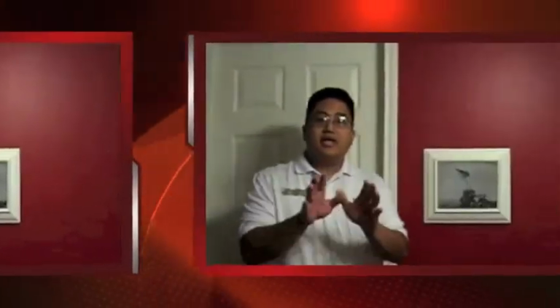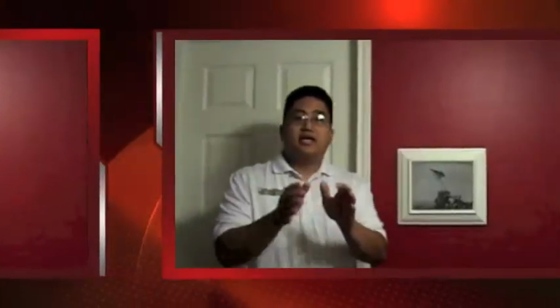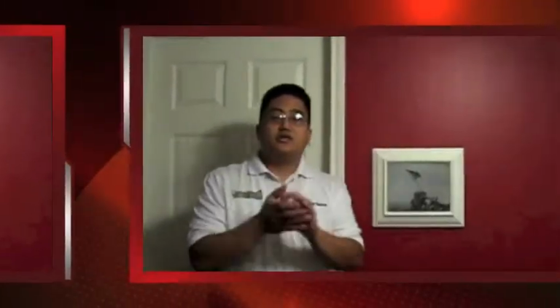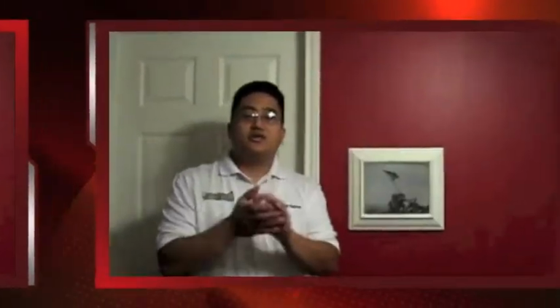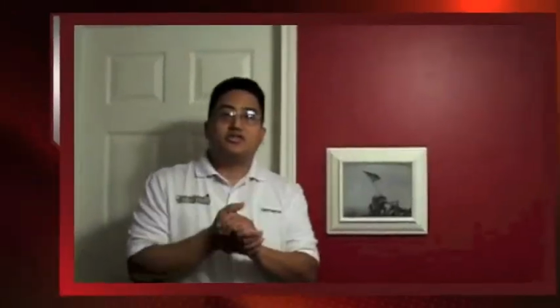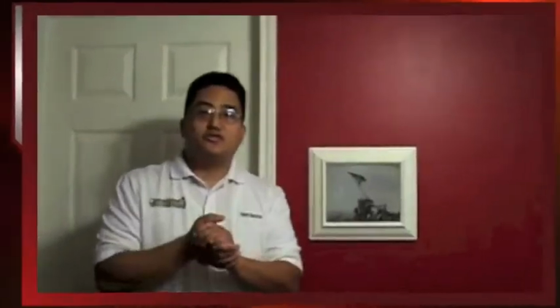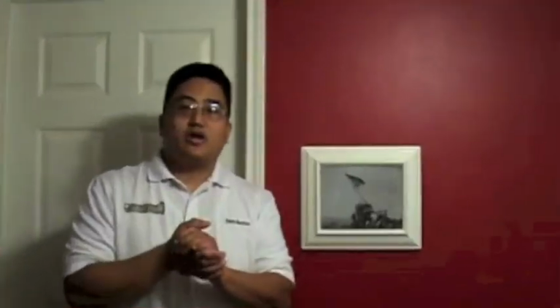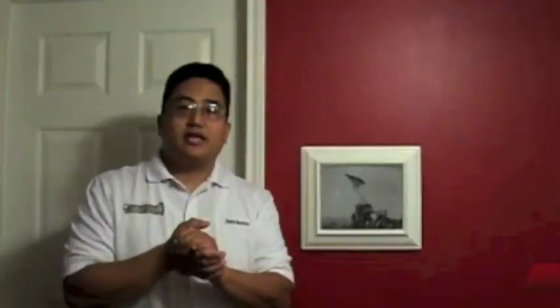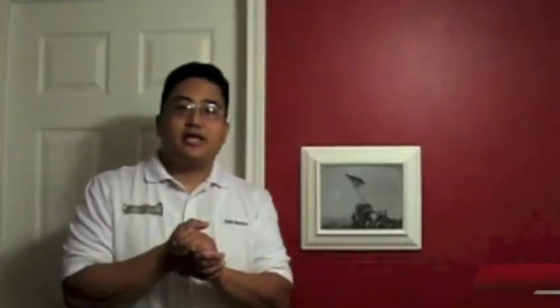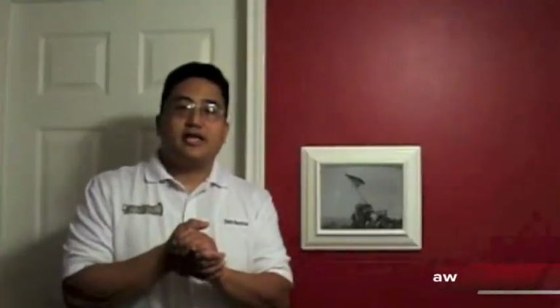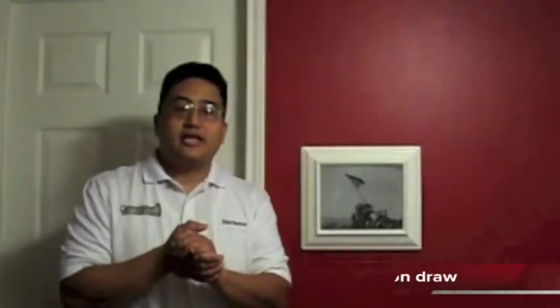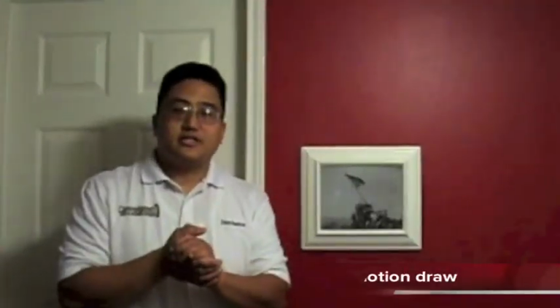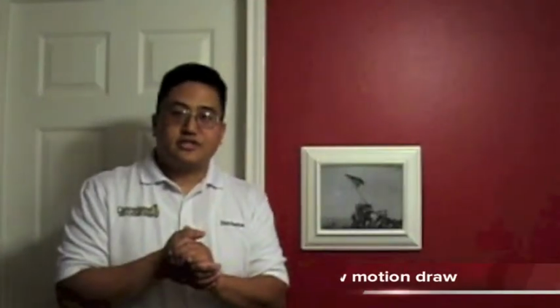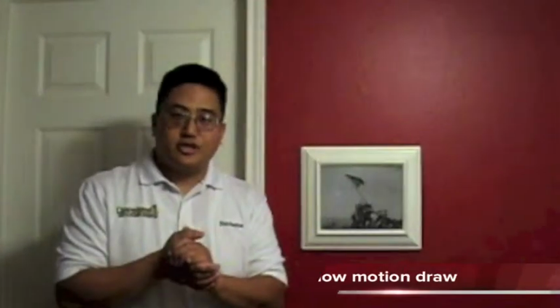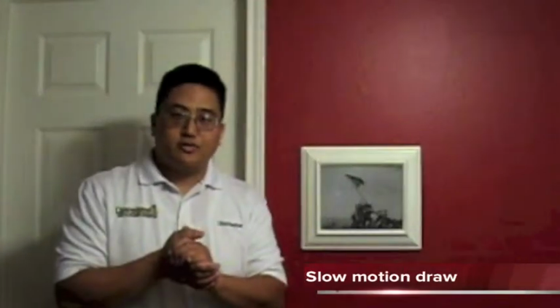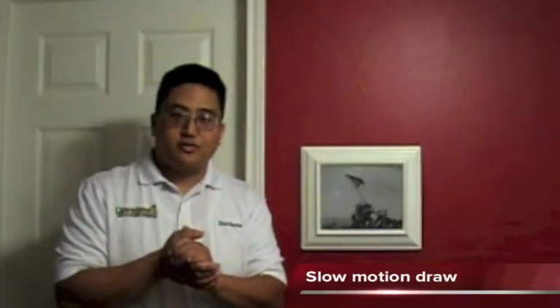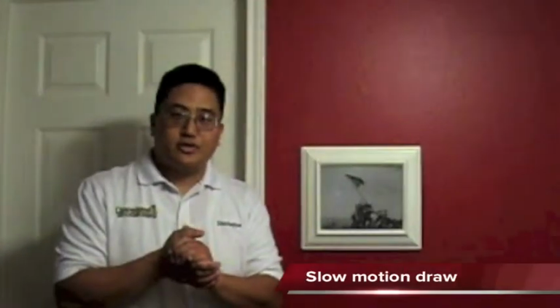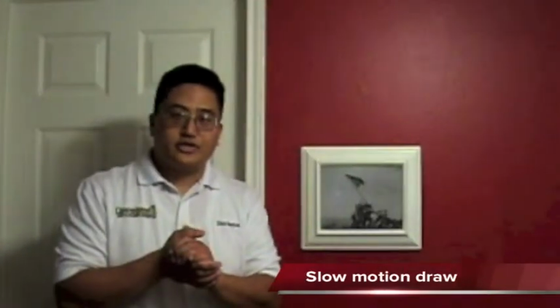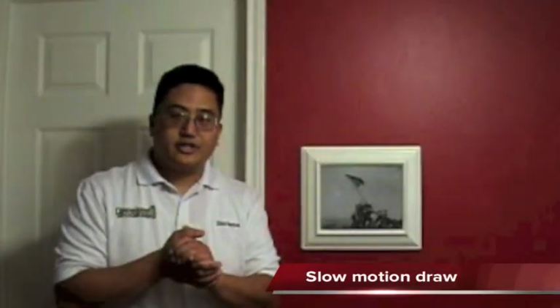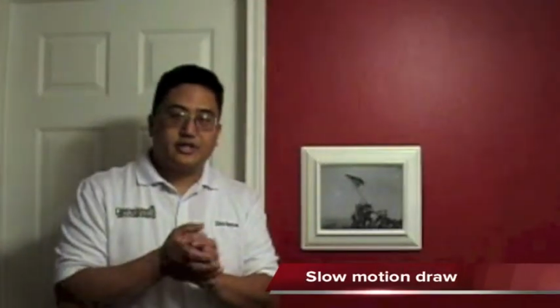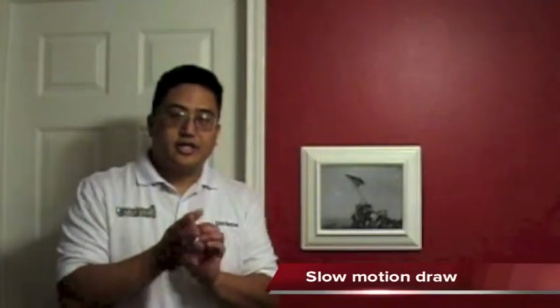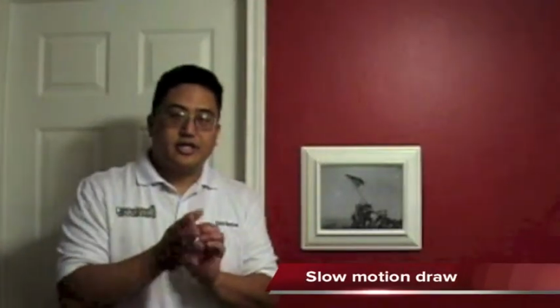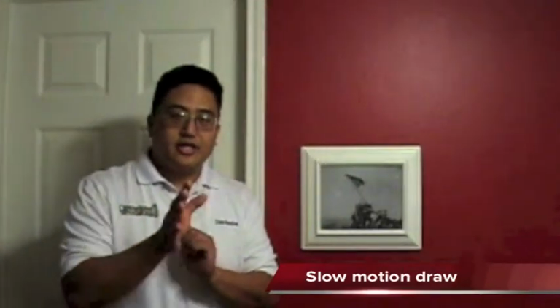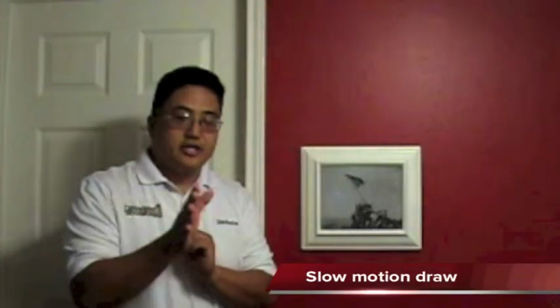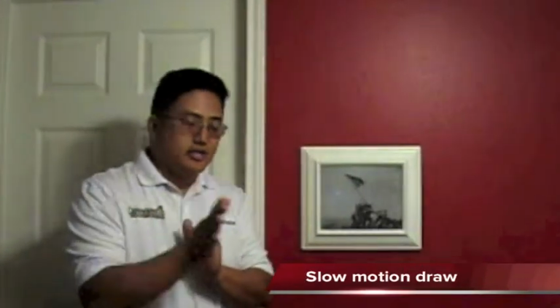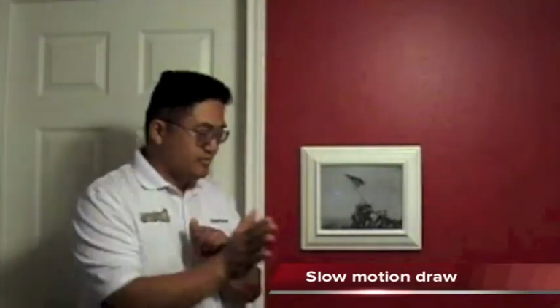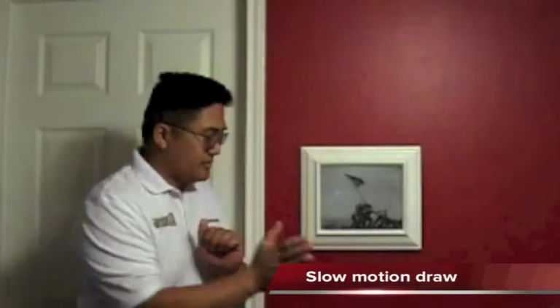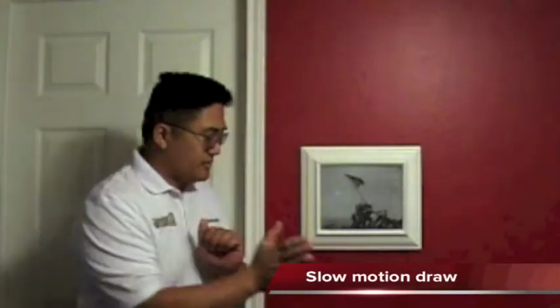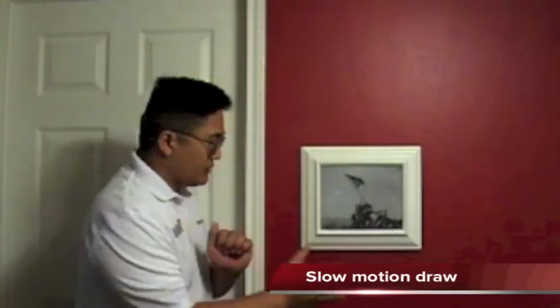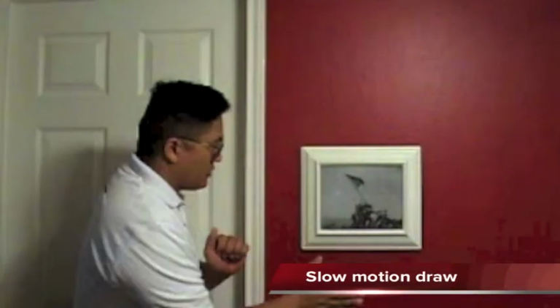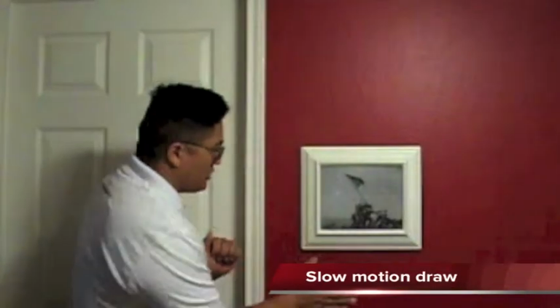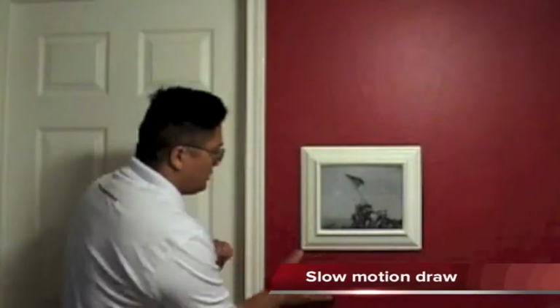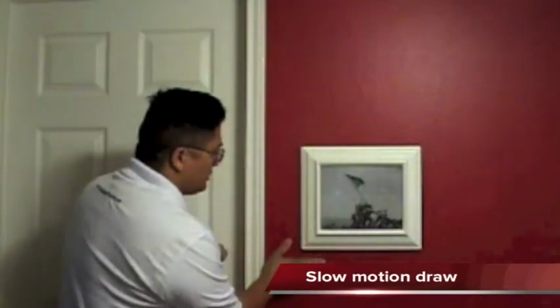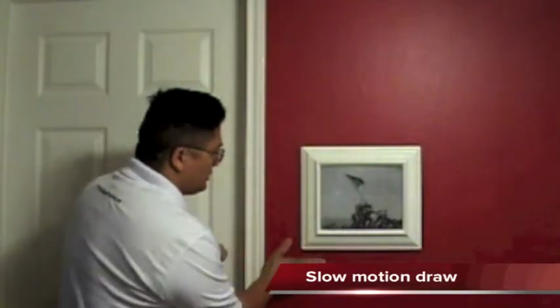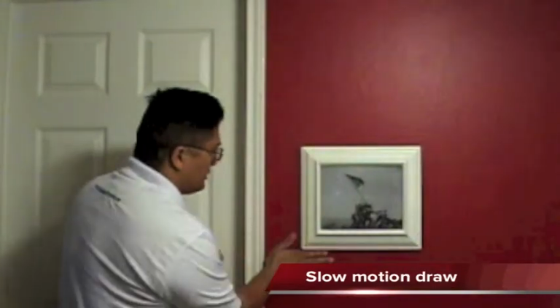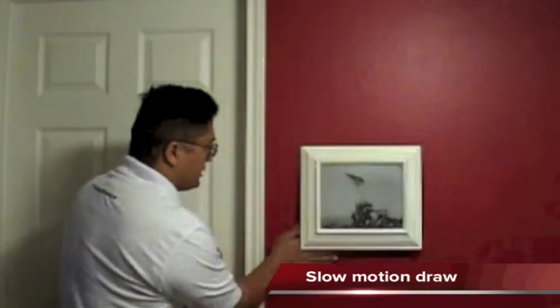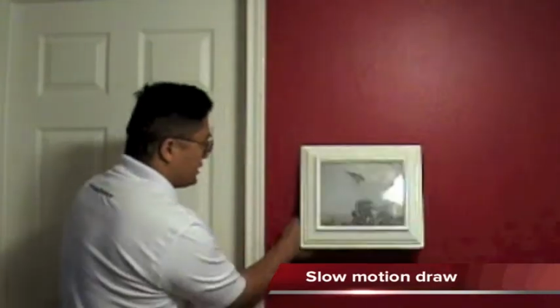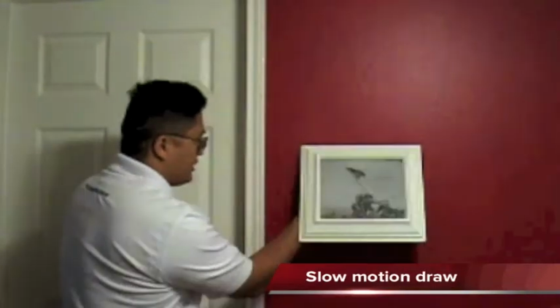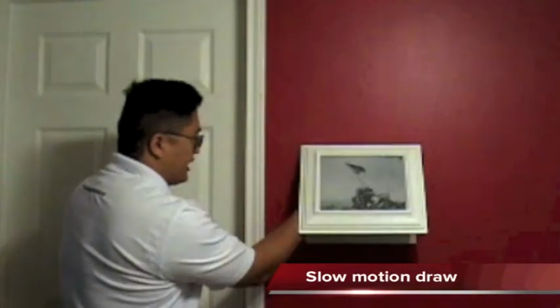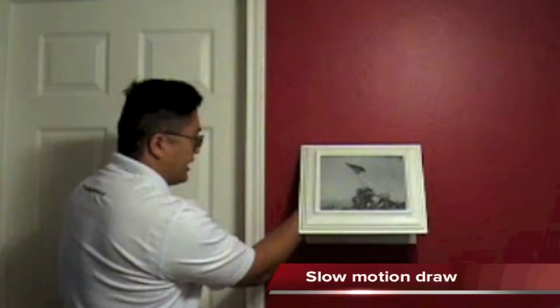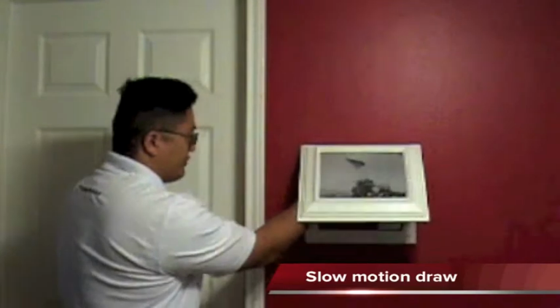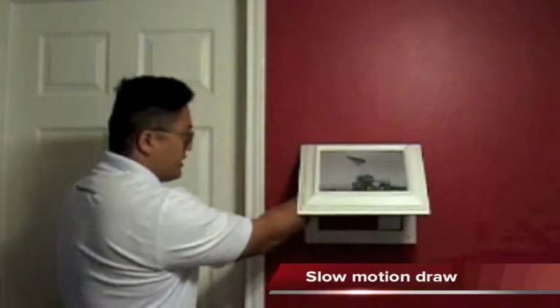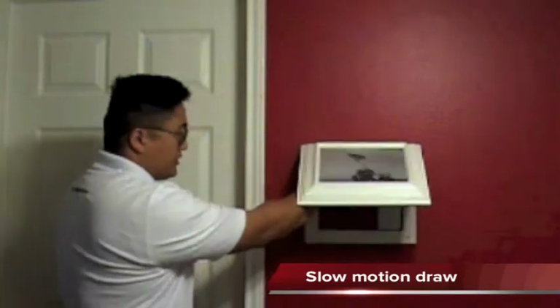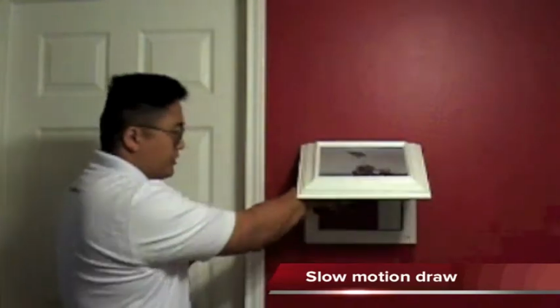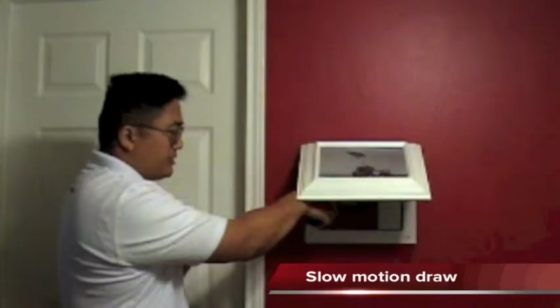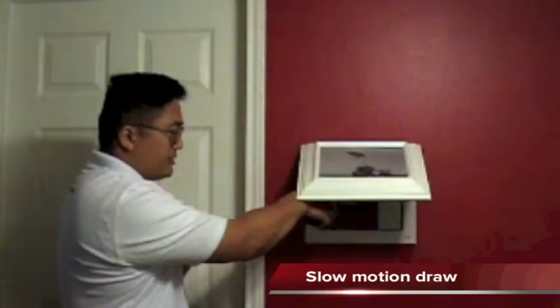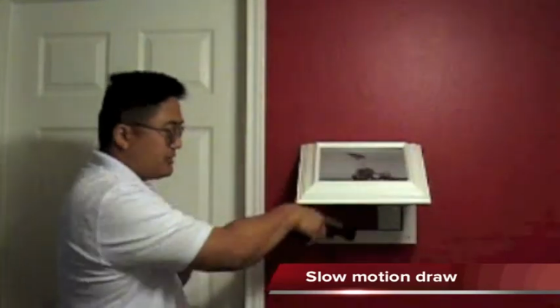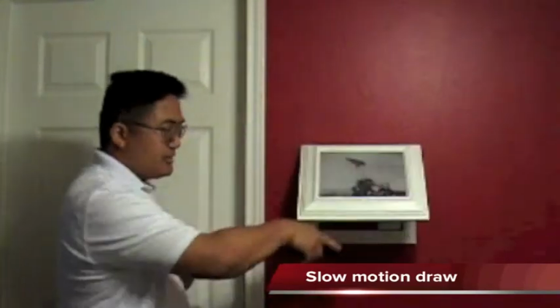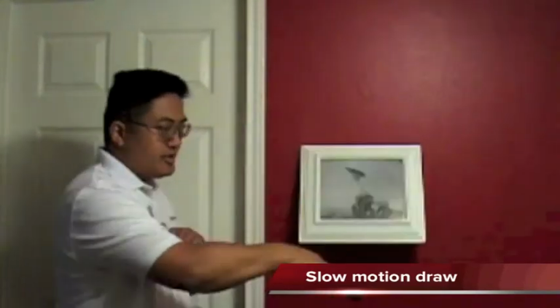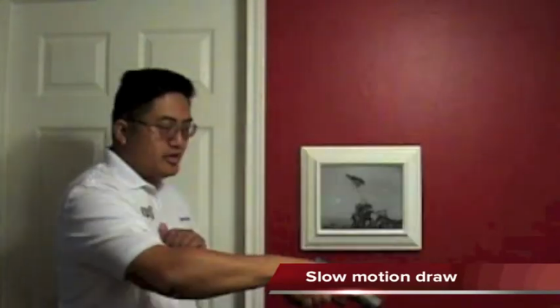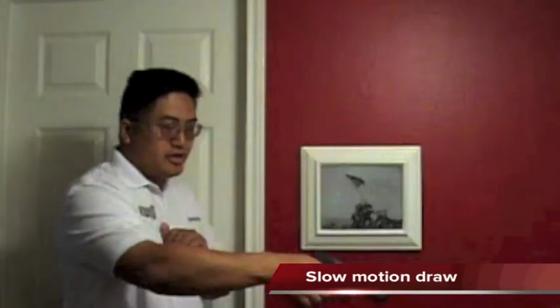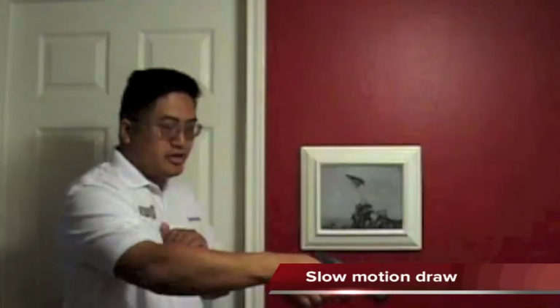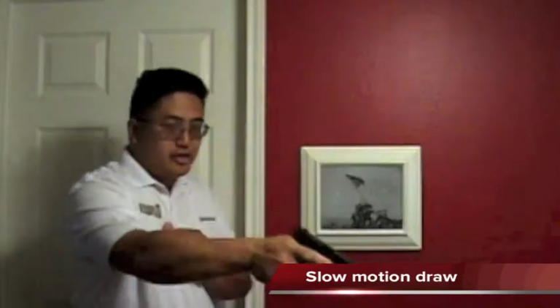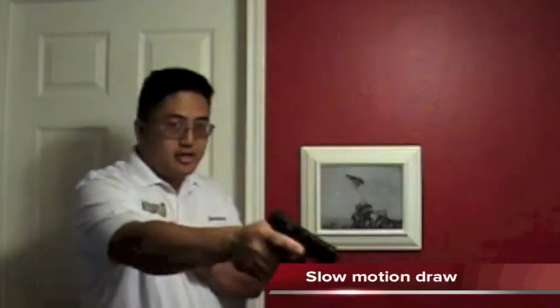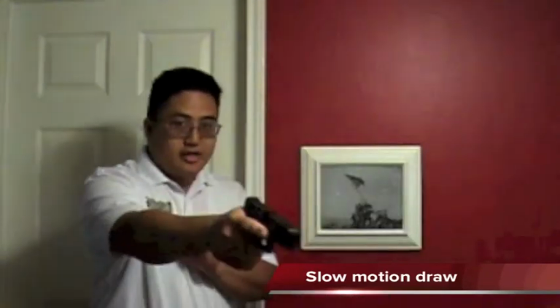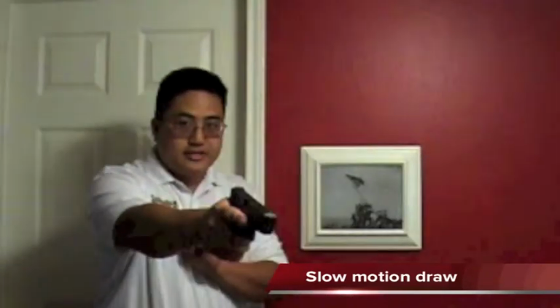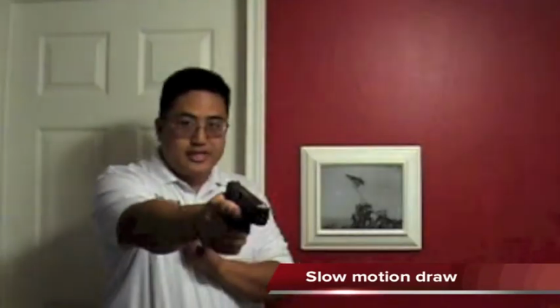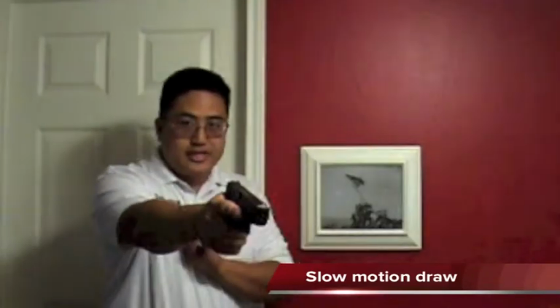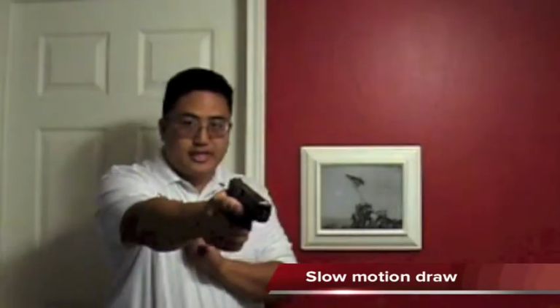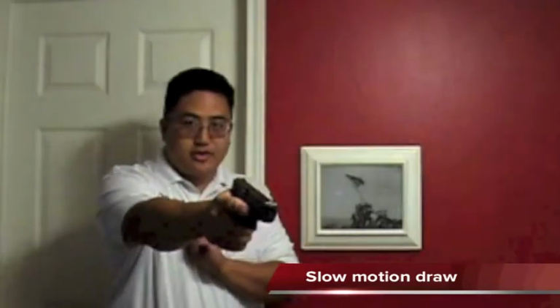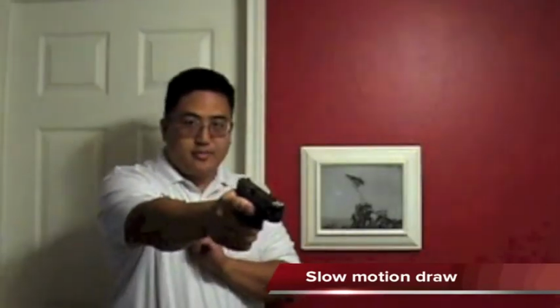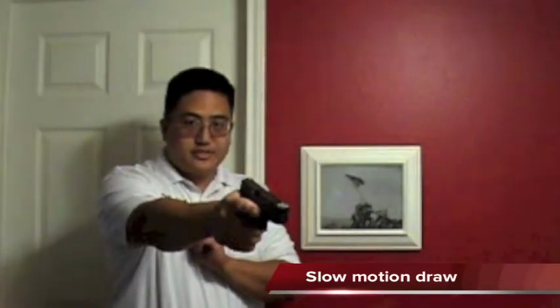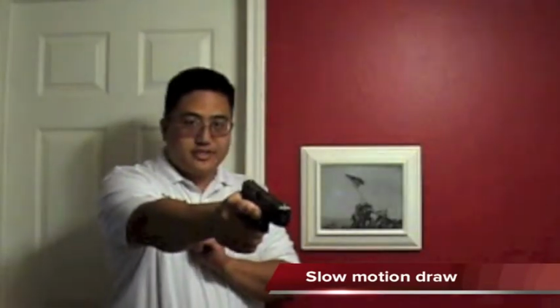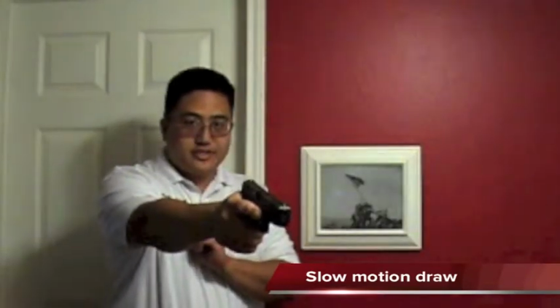Here's the draw again in slow motion. Come up the wall, get your hand around the grip, take care of business.